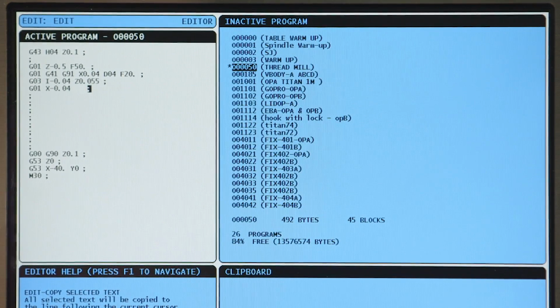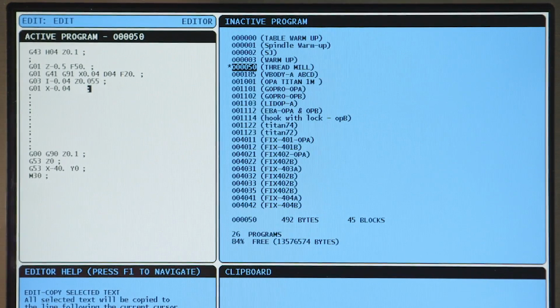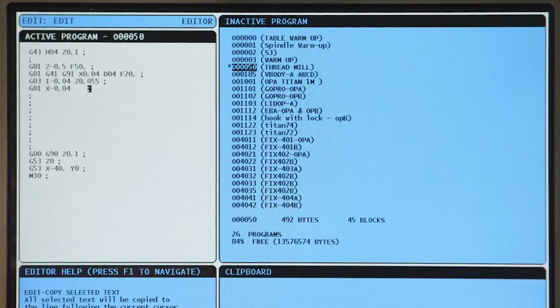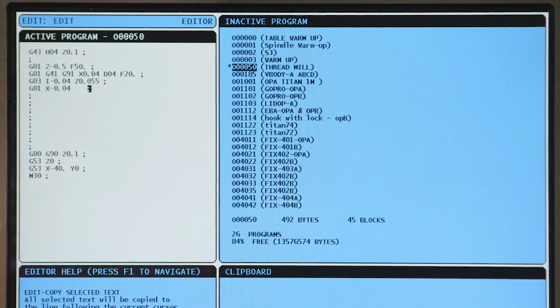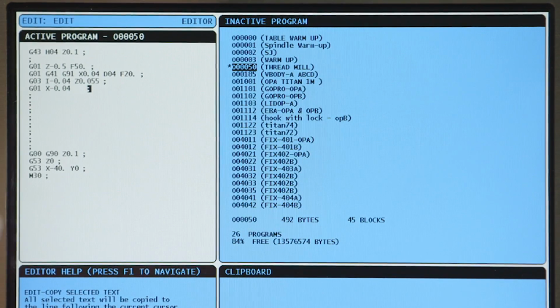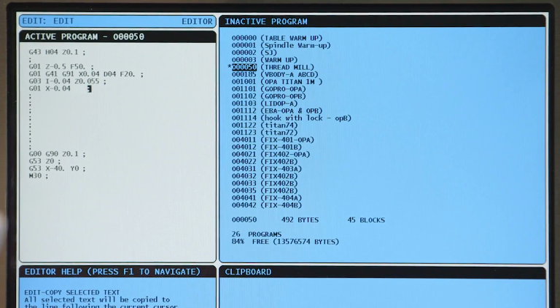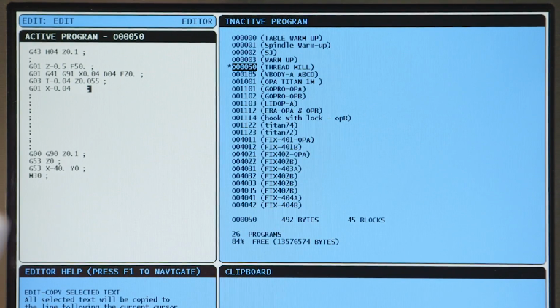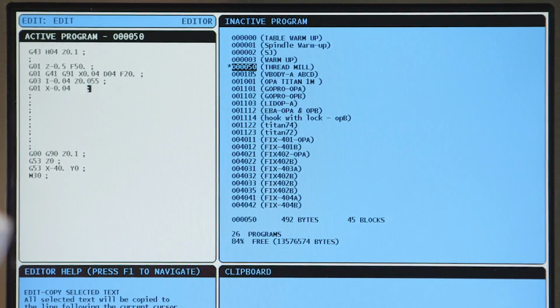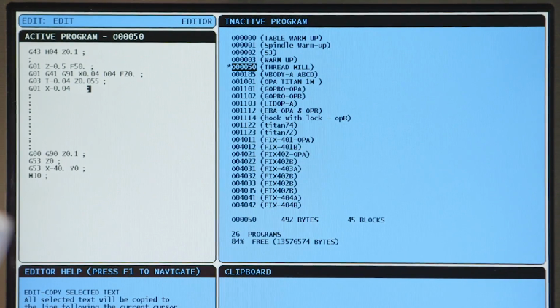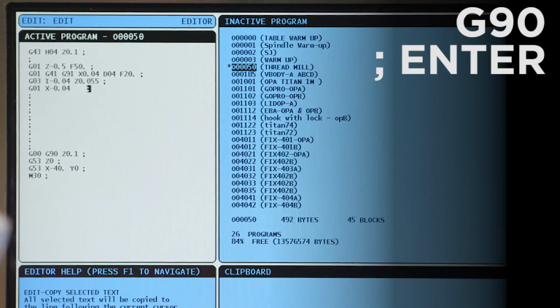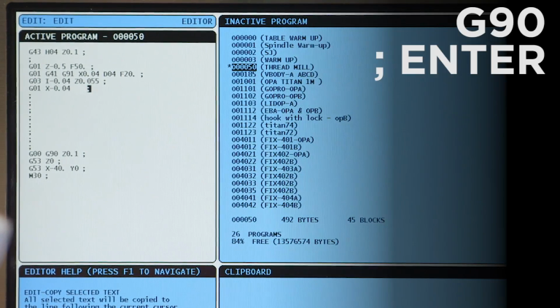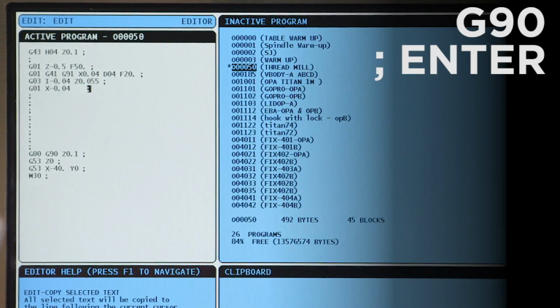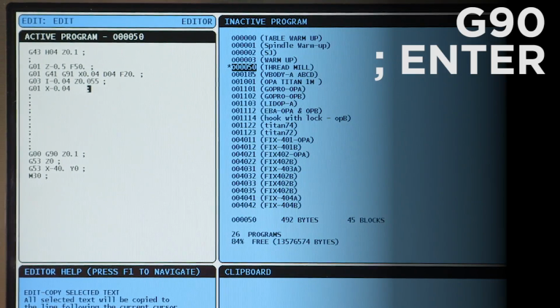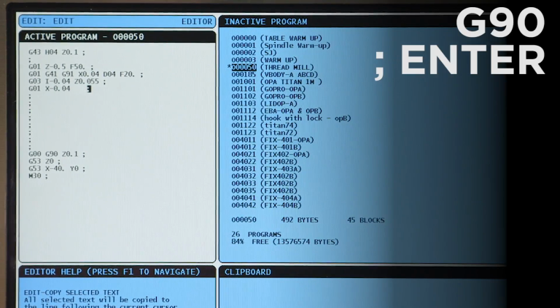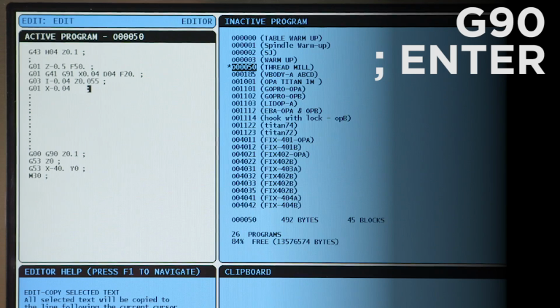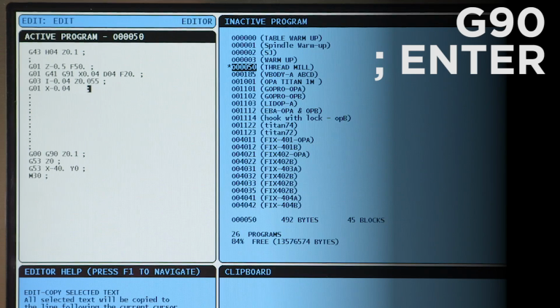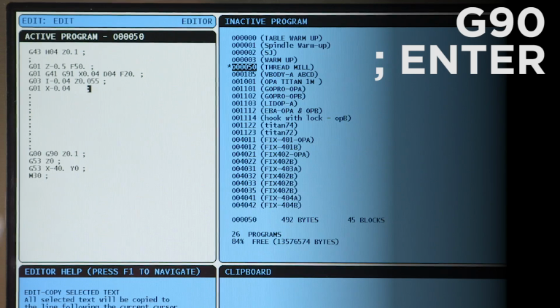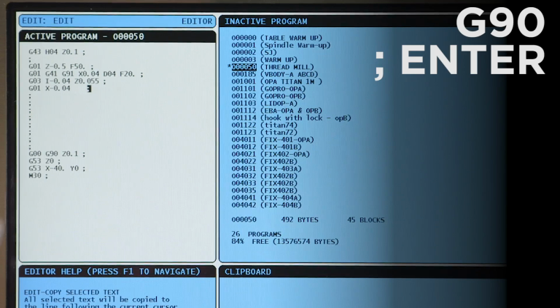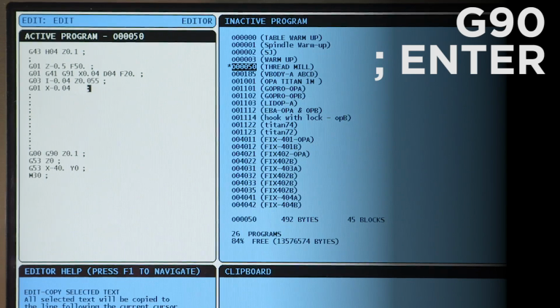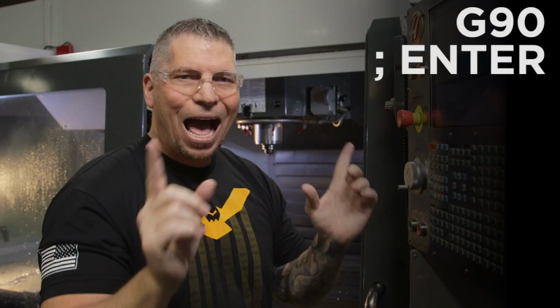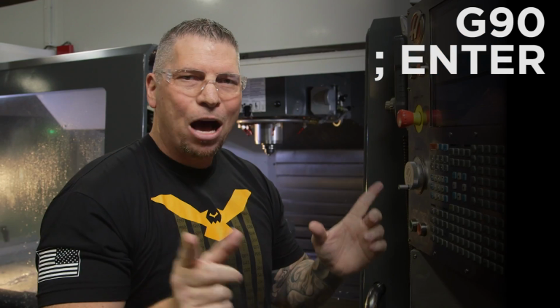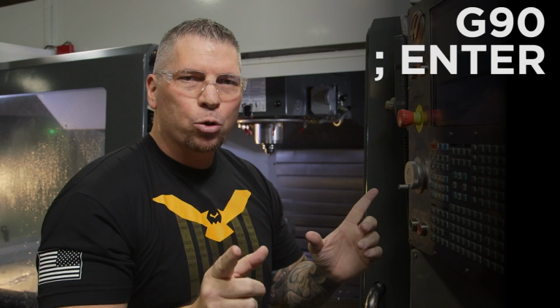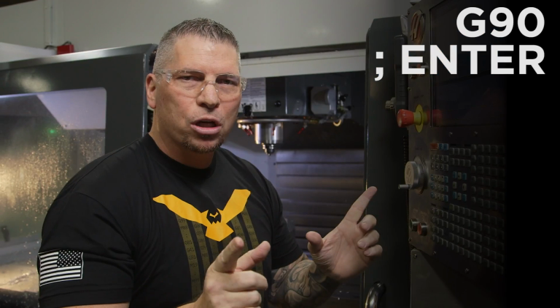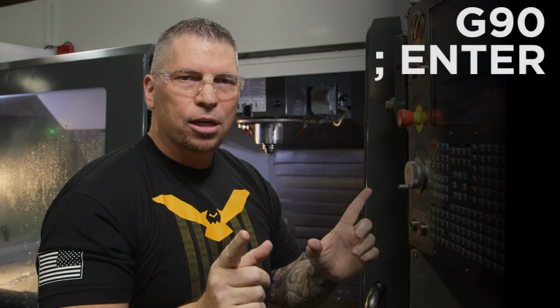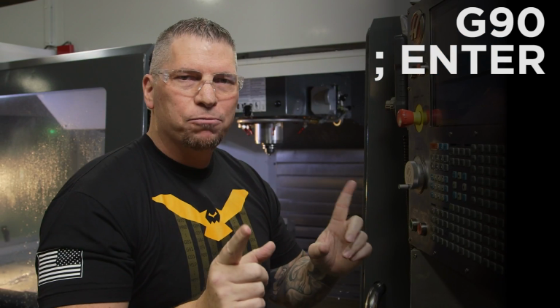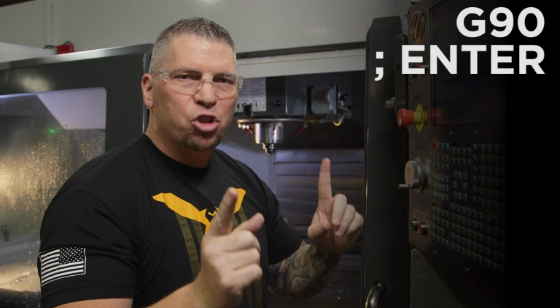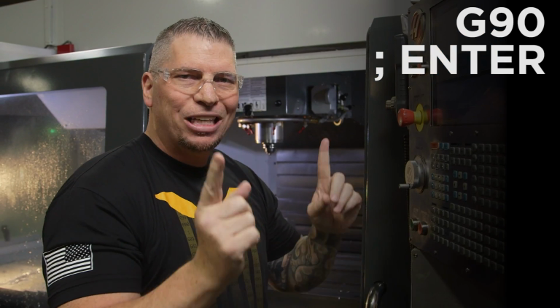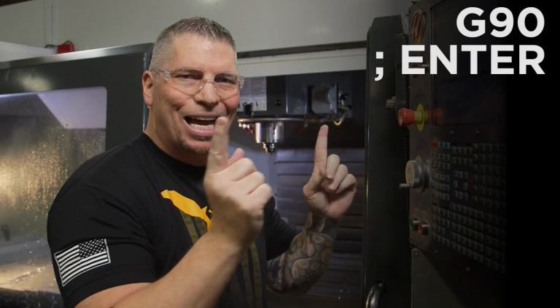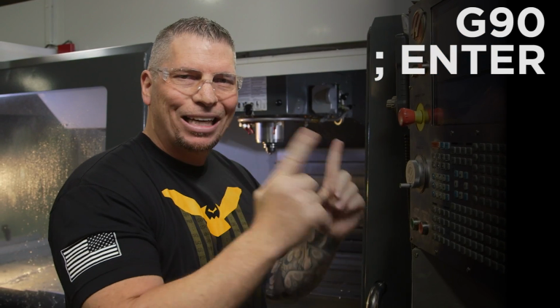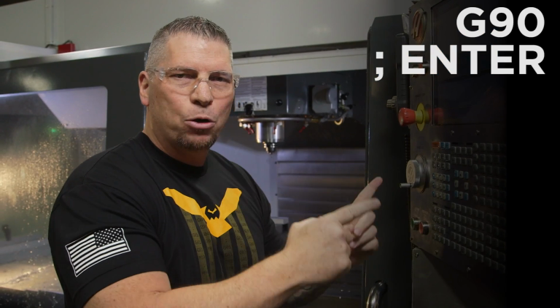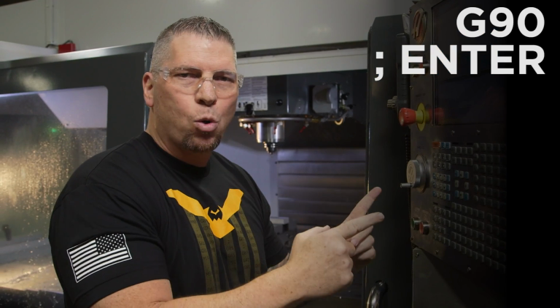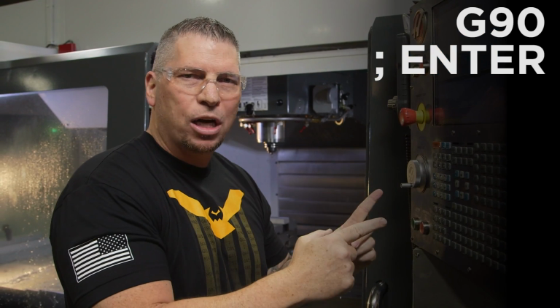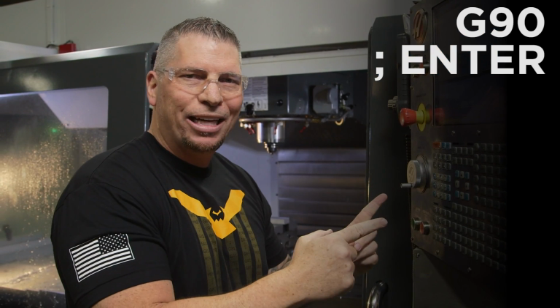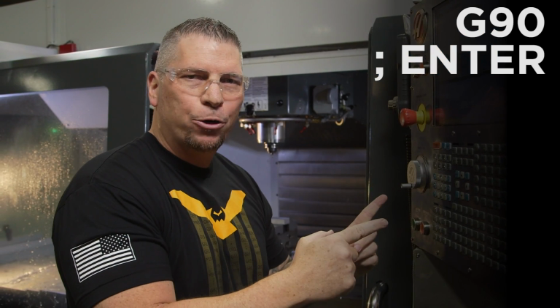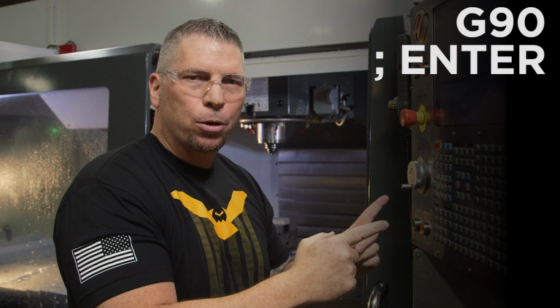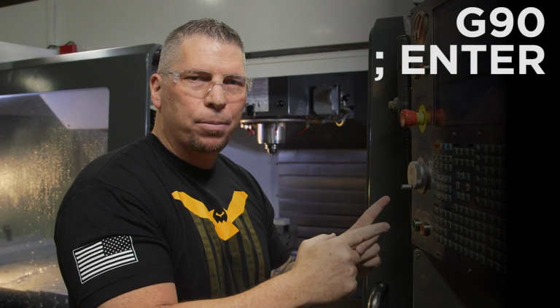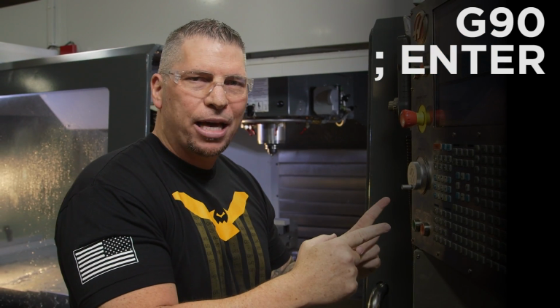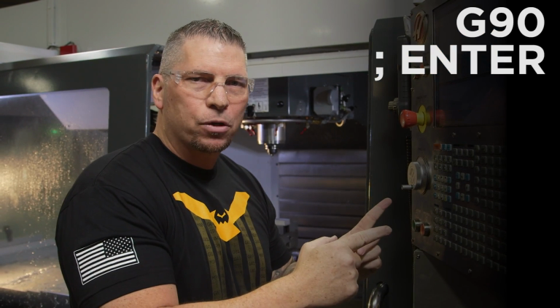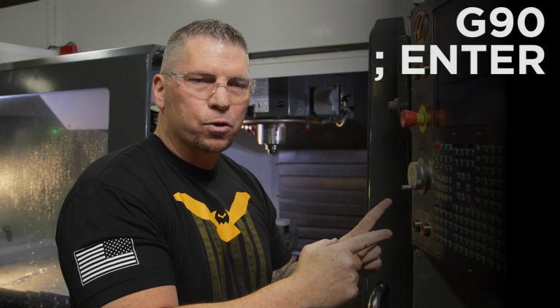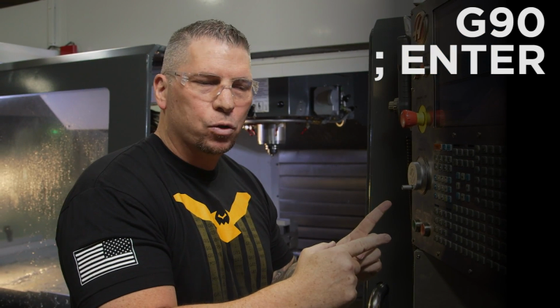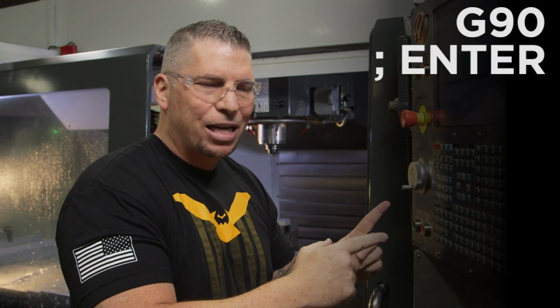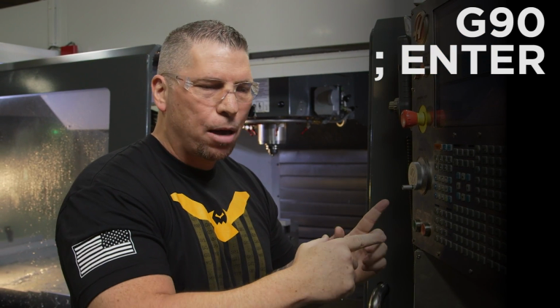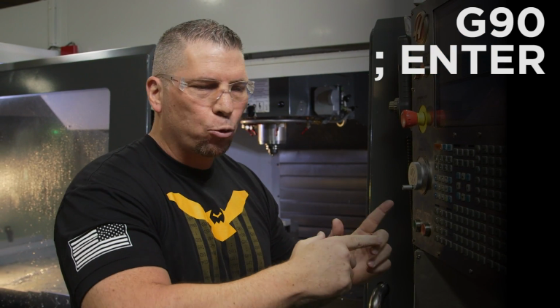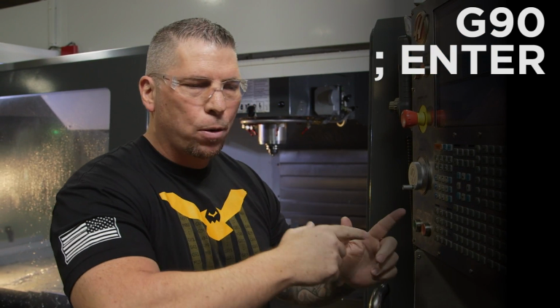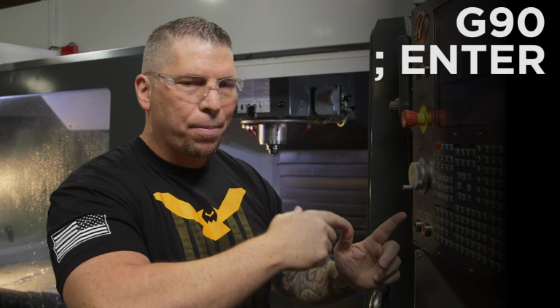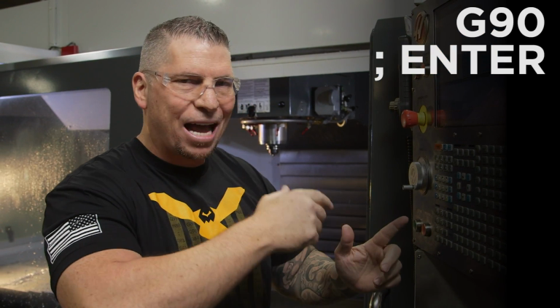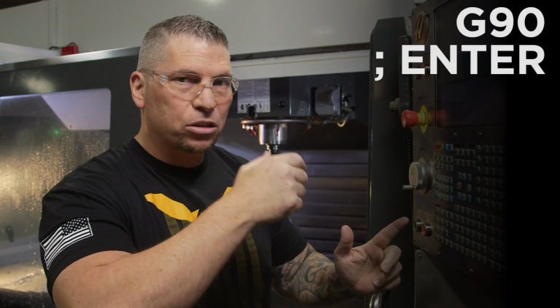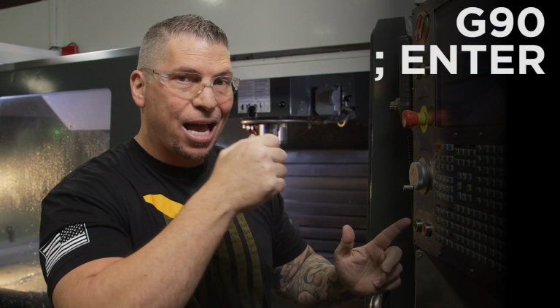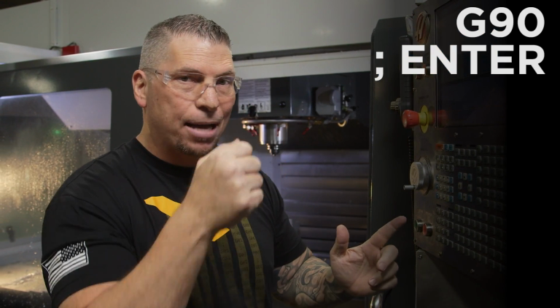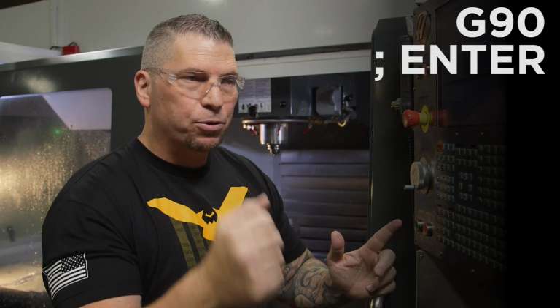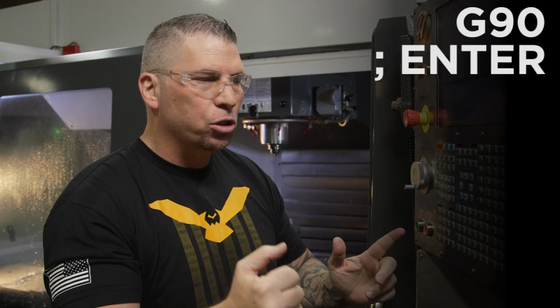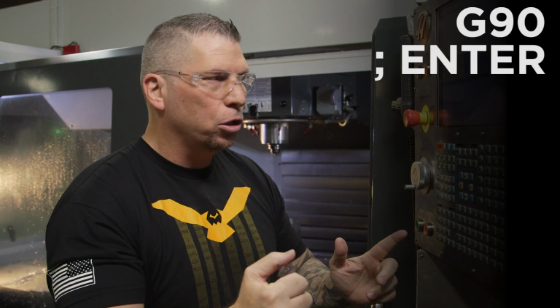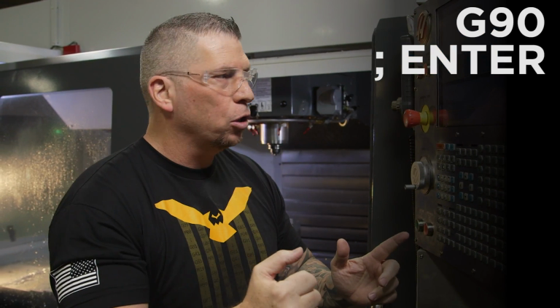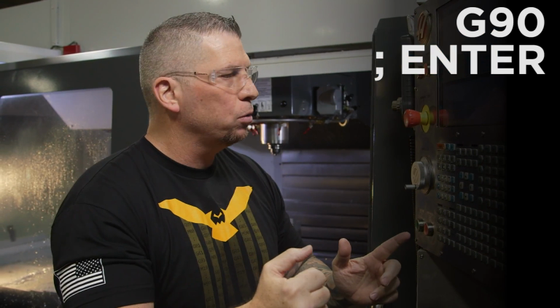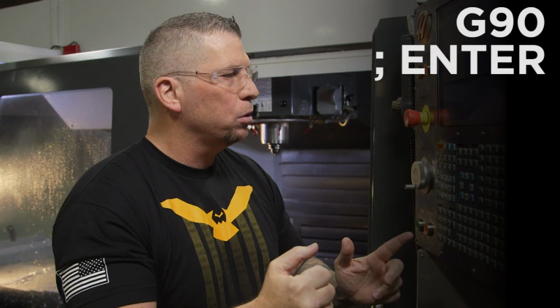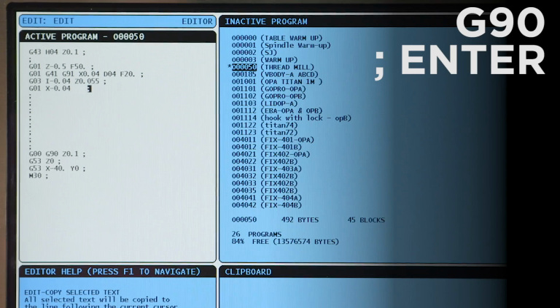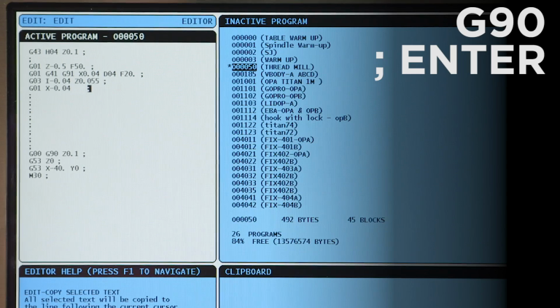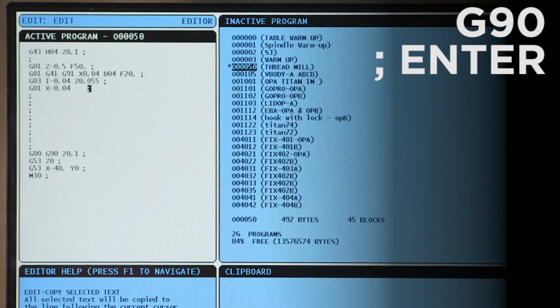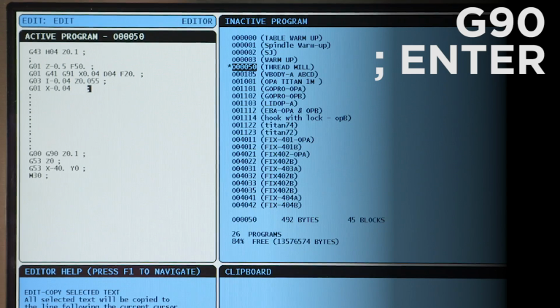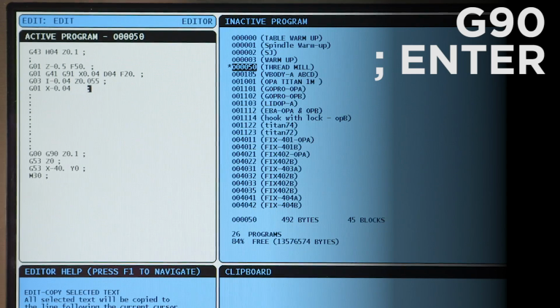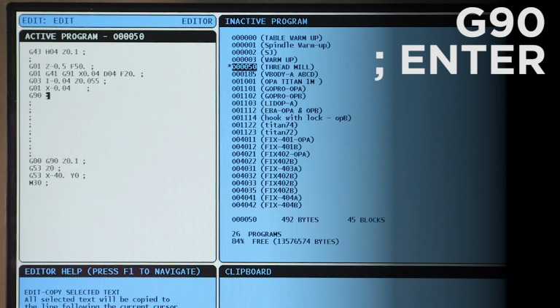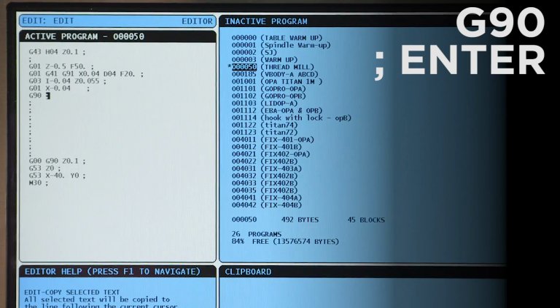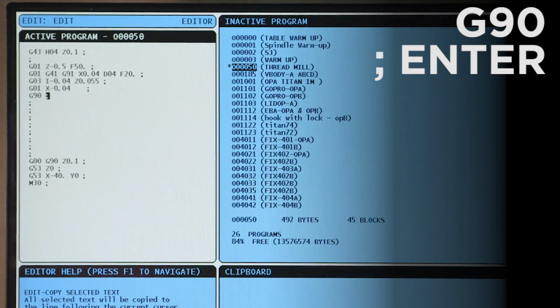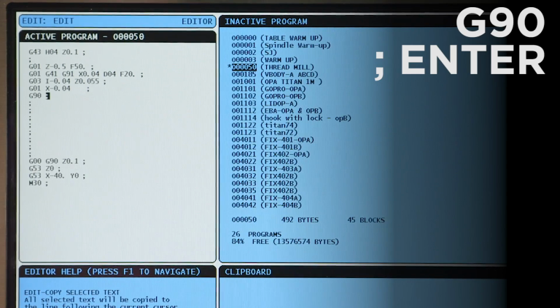Now I hit G90 to get out of G91 incremental and go back to absolute positioning.